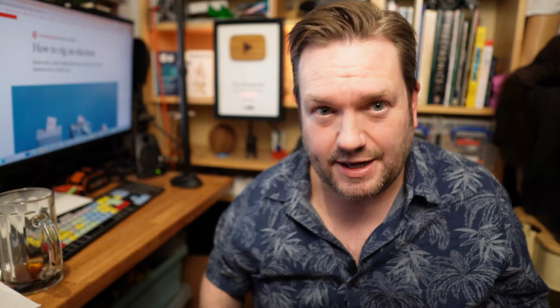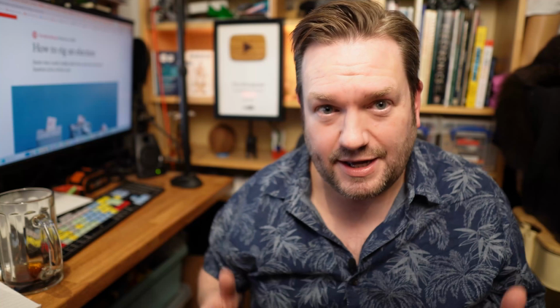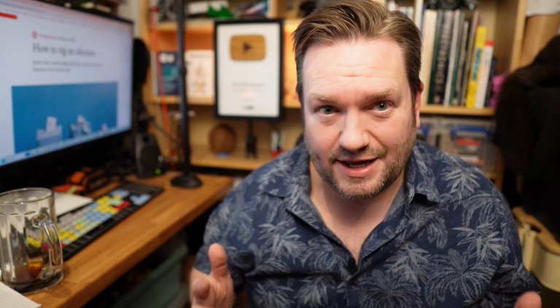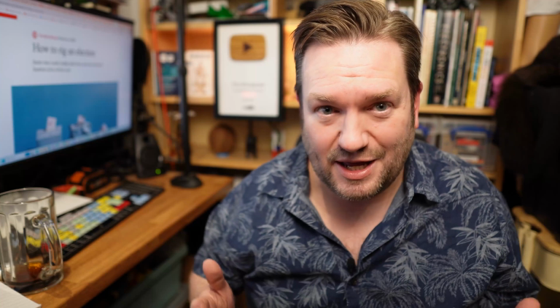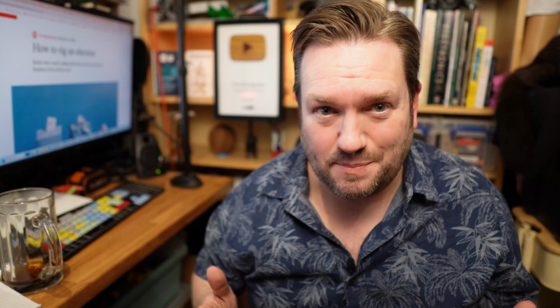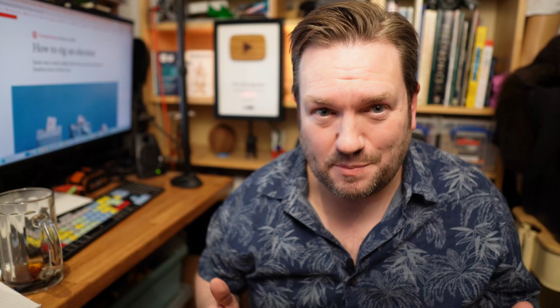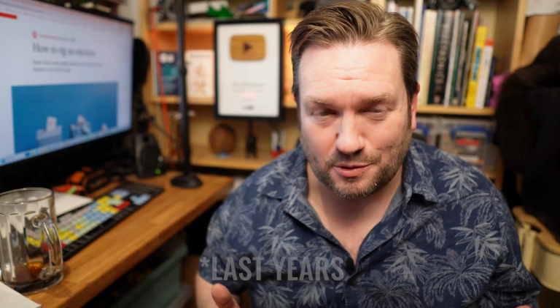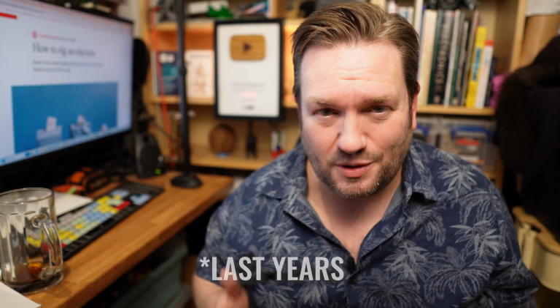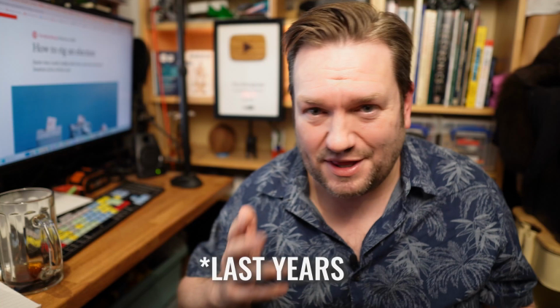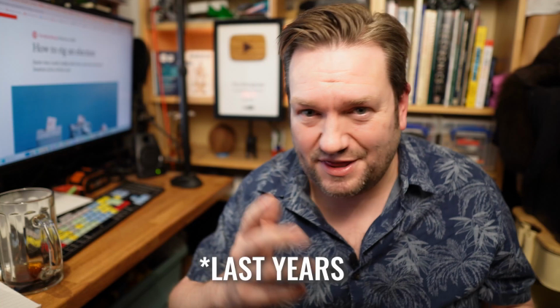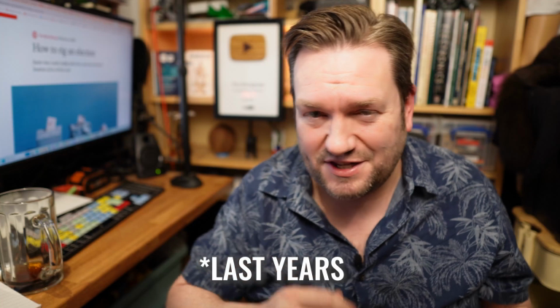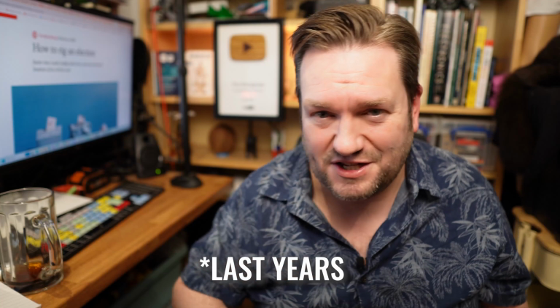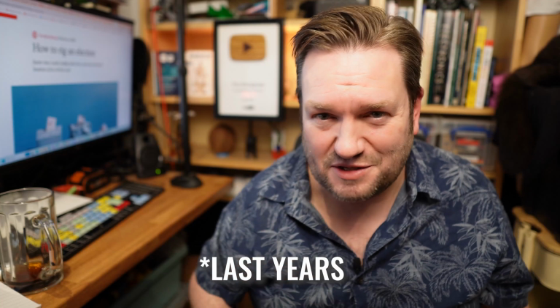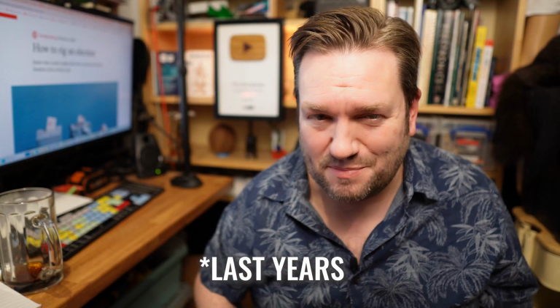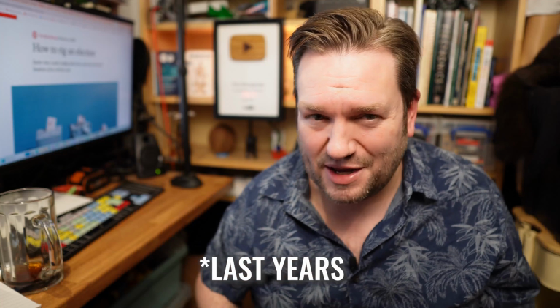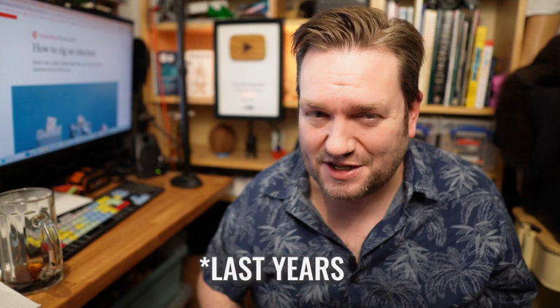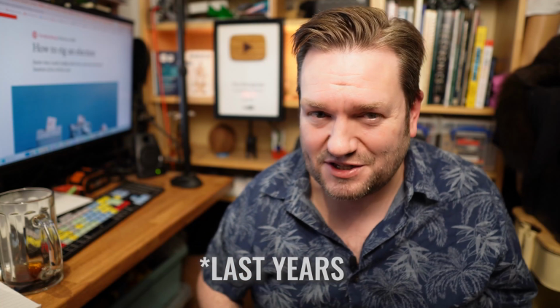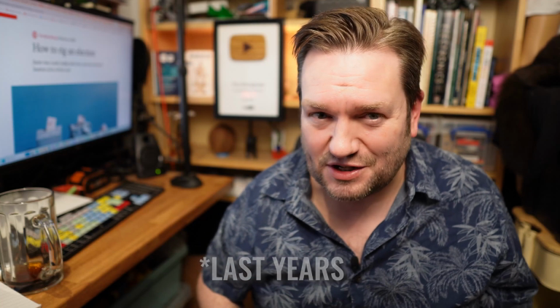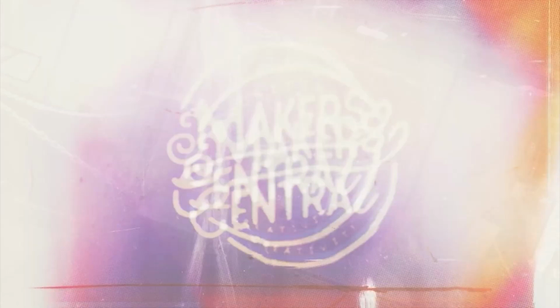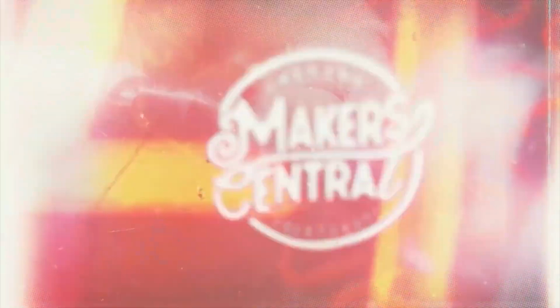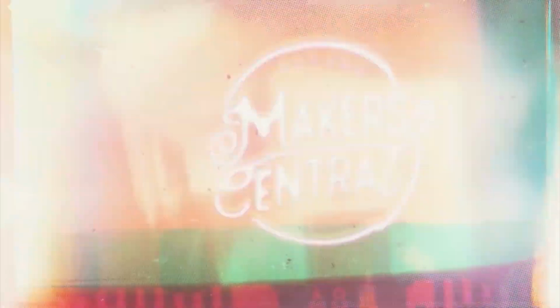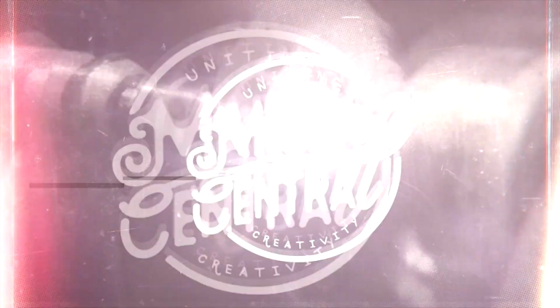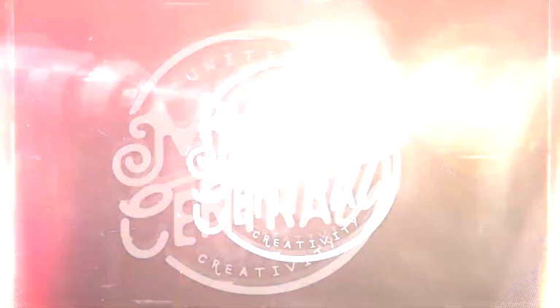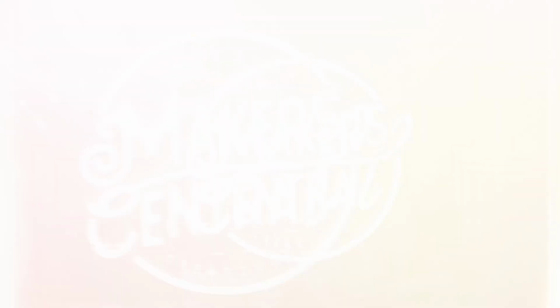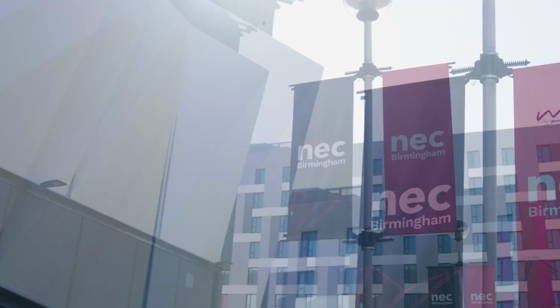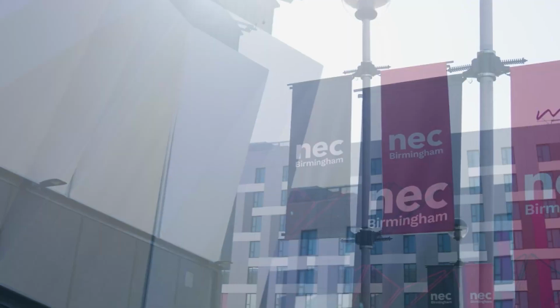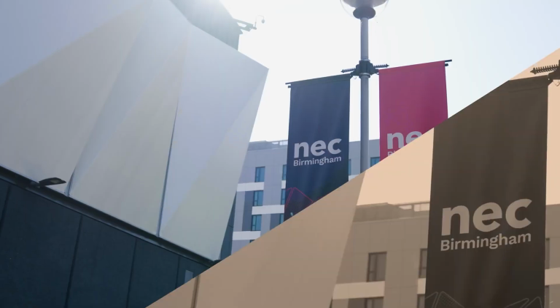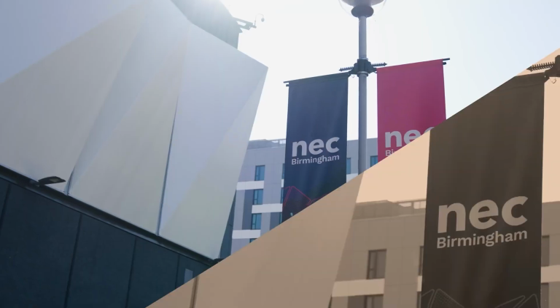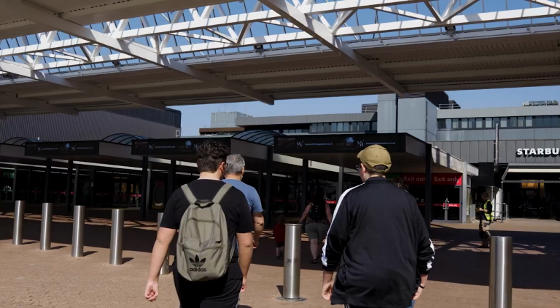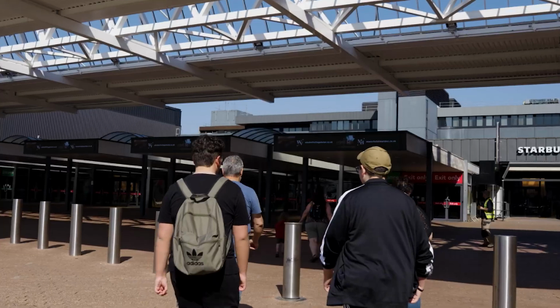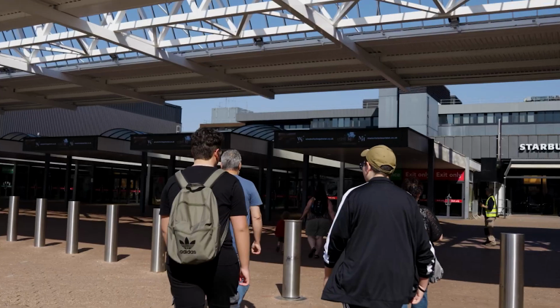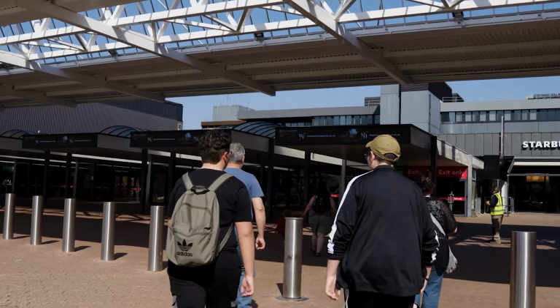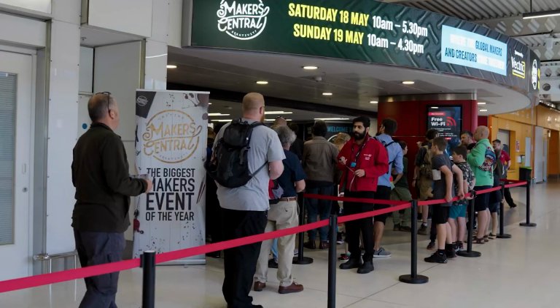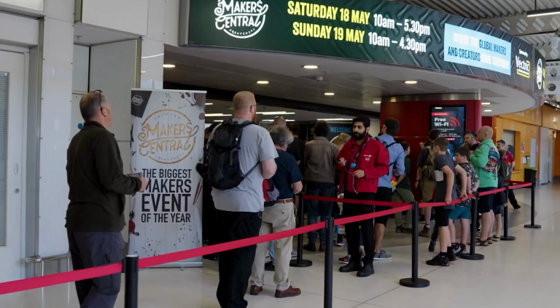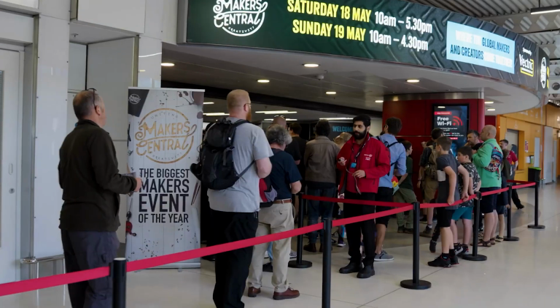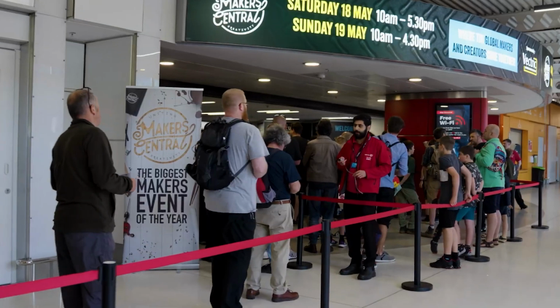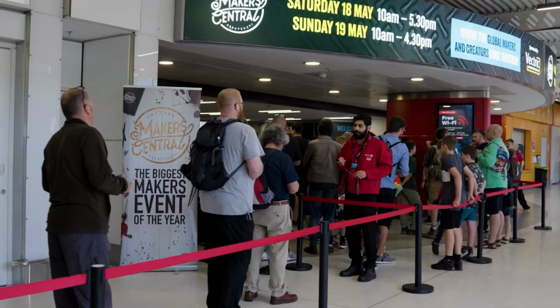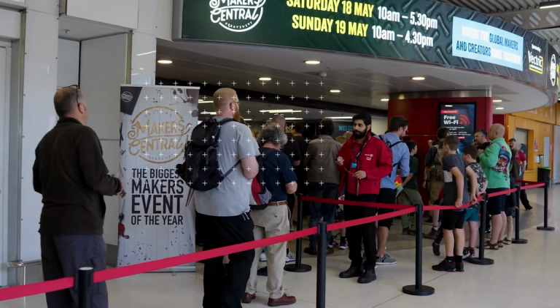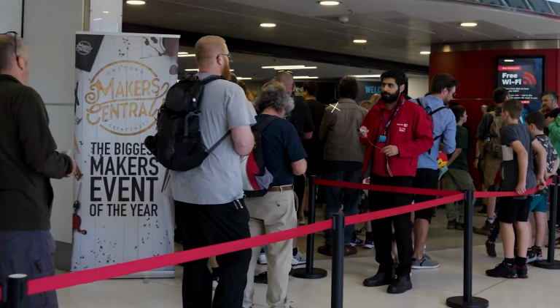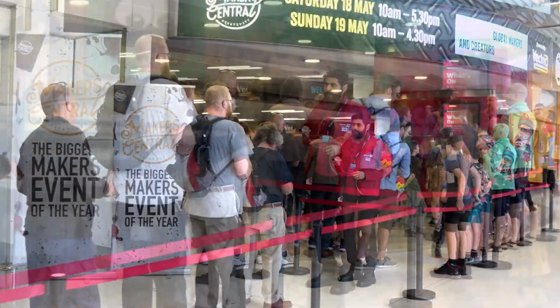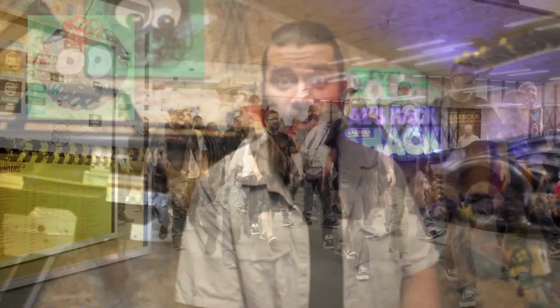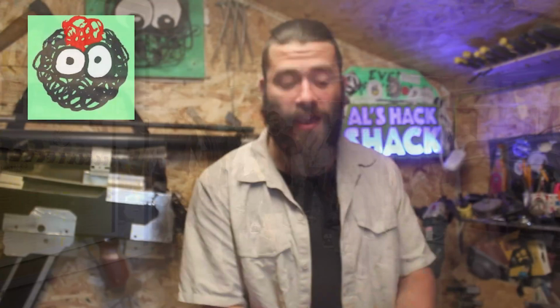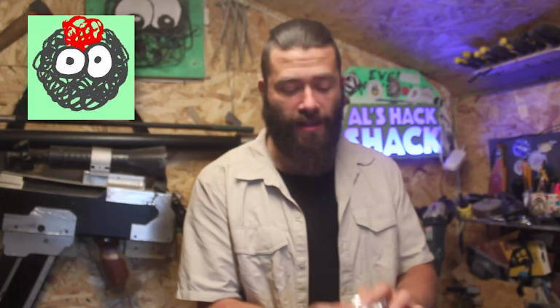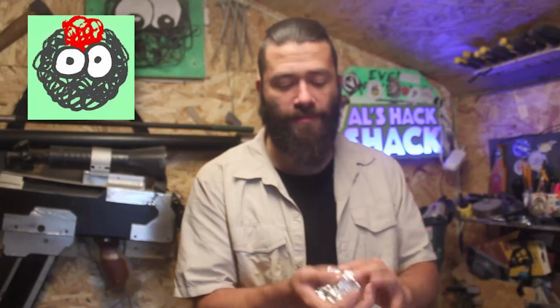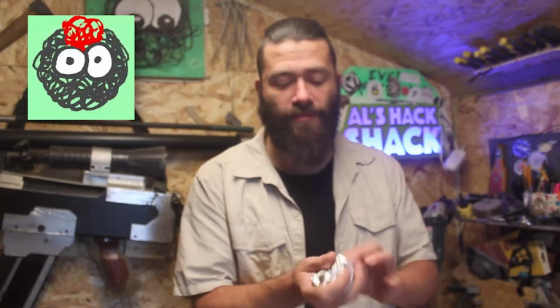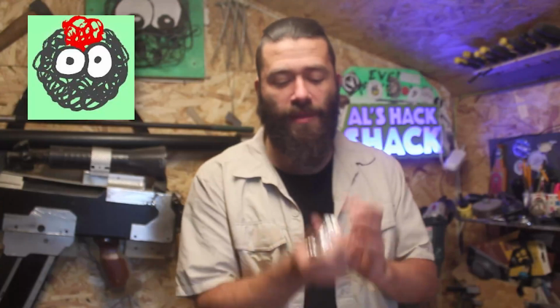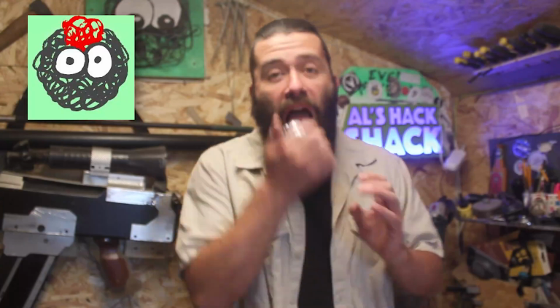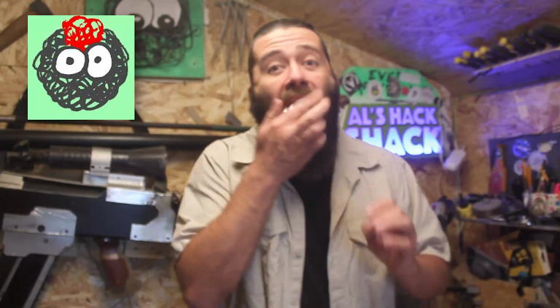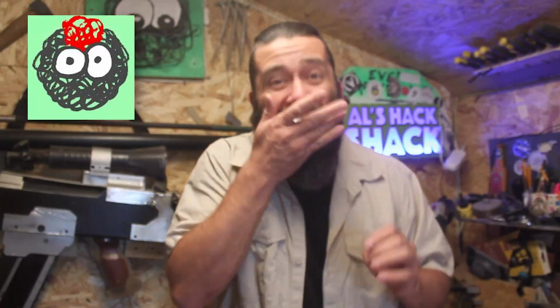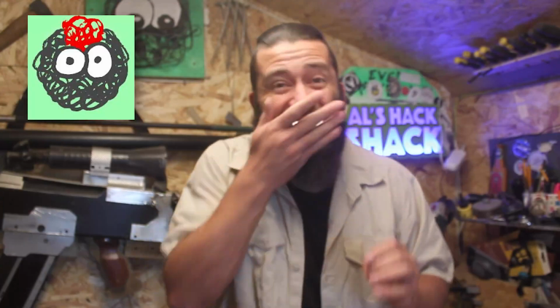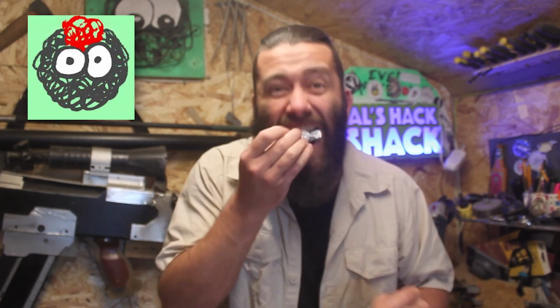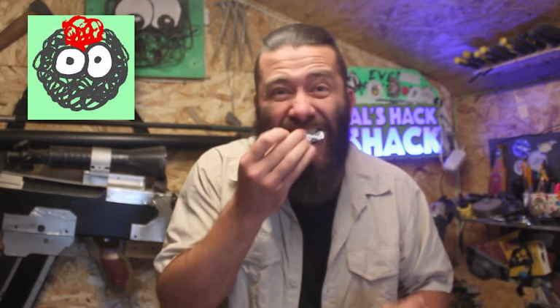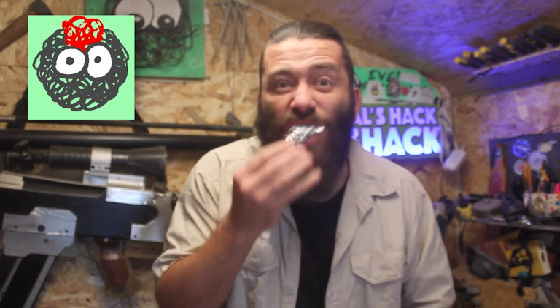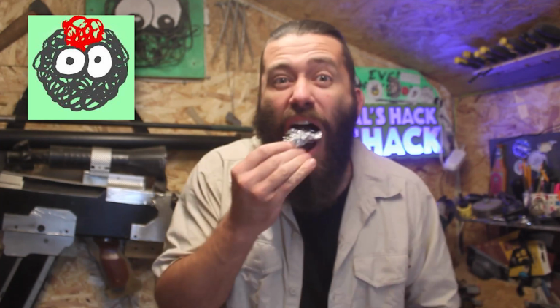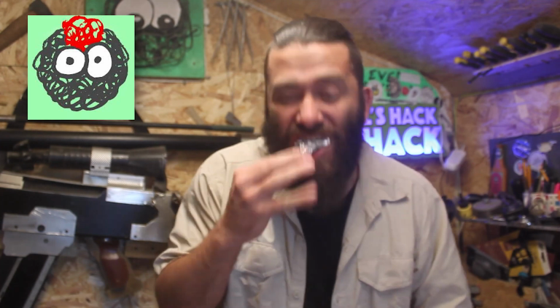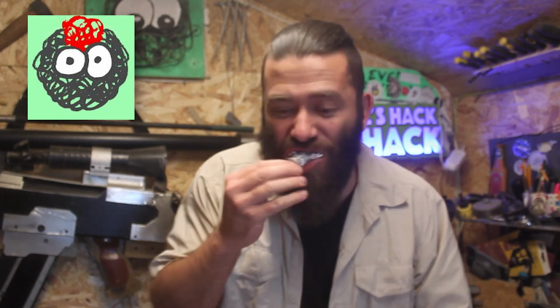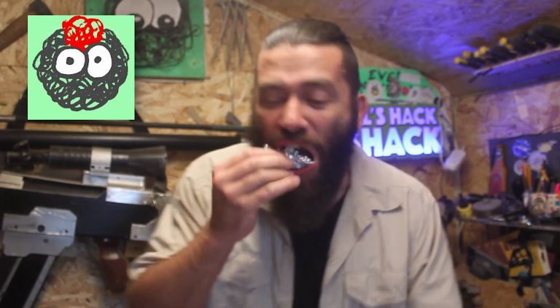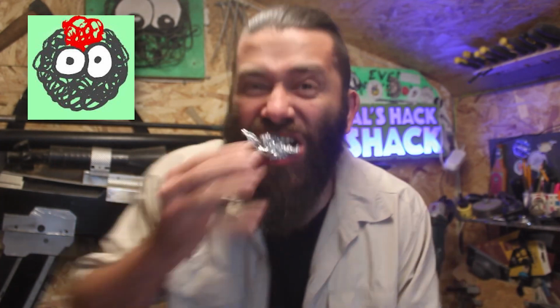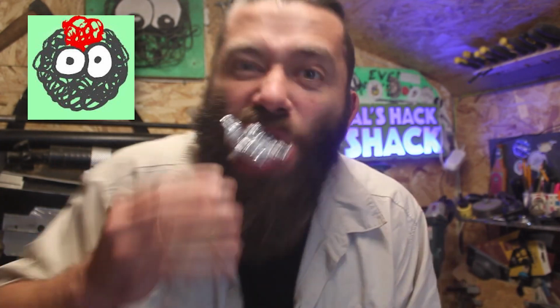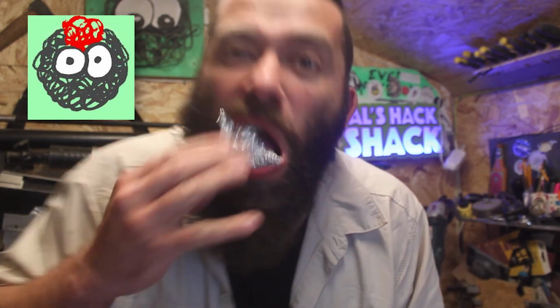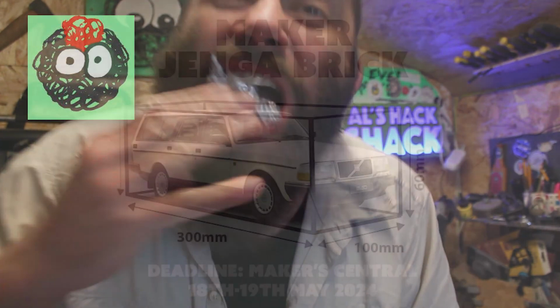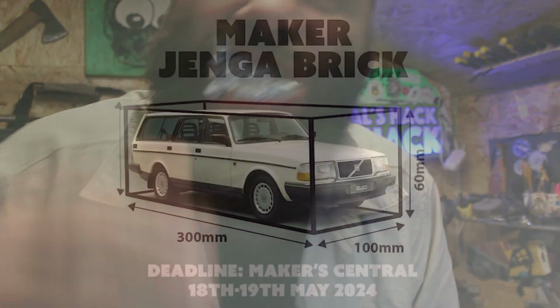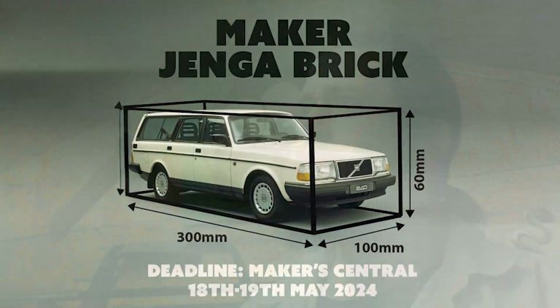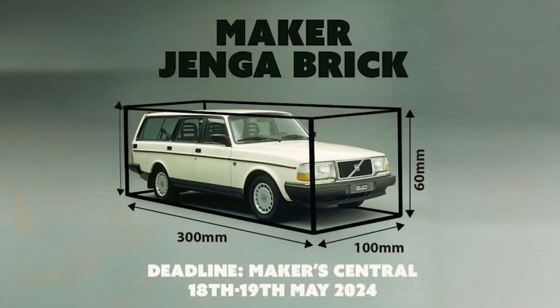Hey people, at this year's Maker Central, the Maker Event of the Year, the legendary Alex Bull Halfpenny organized another Maker Jenga.